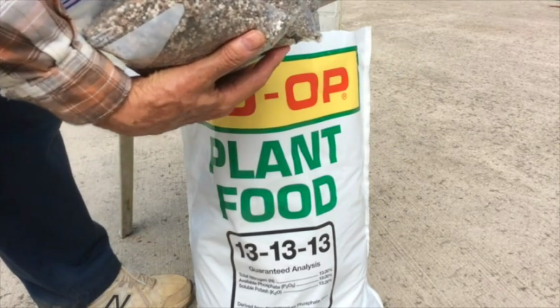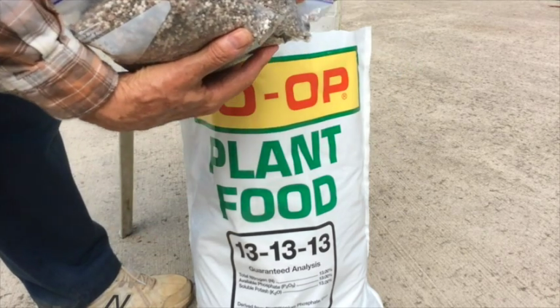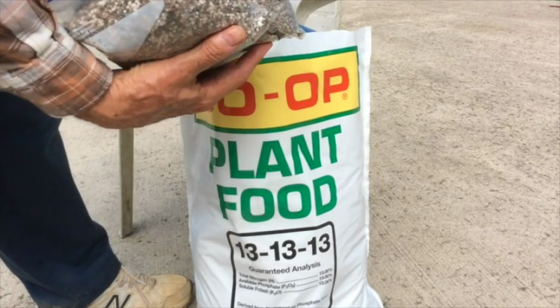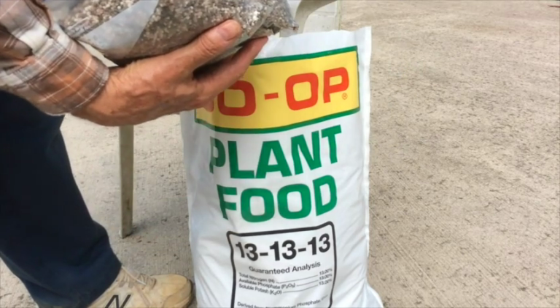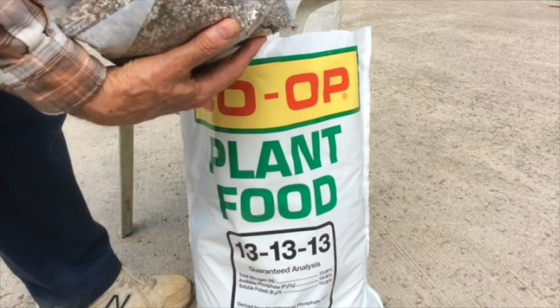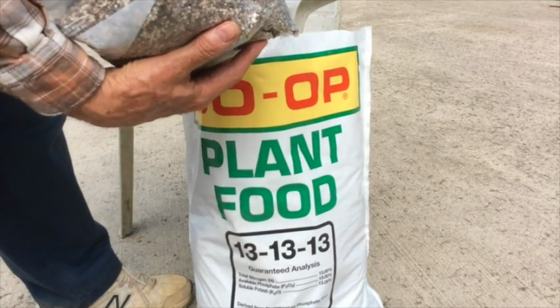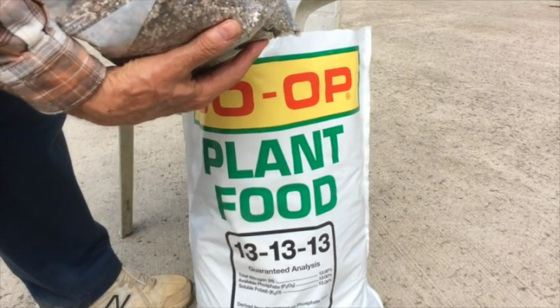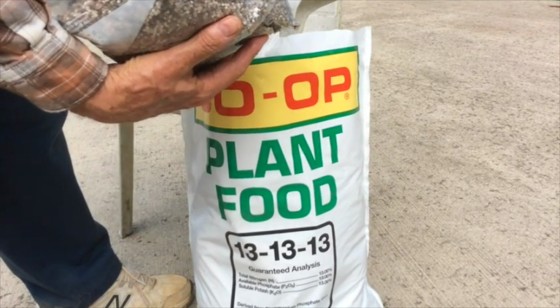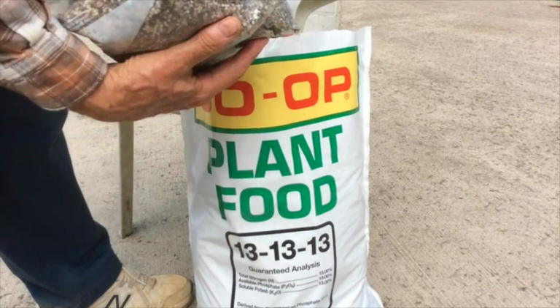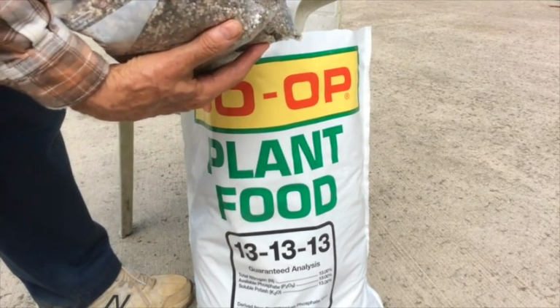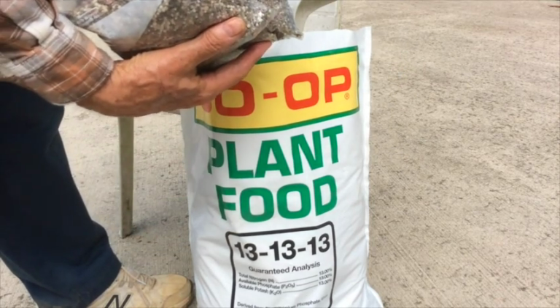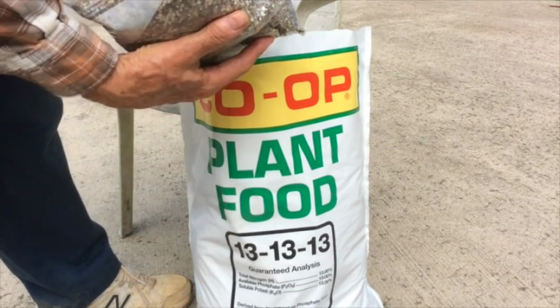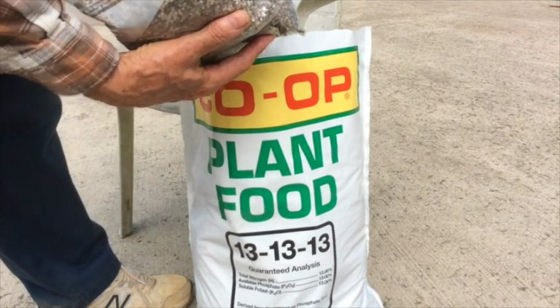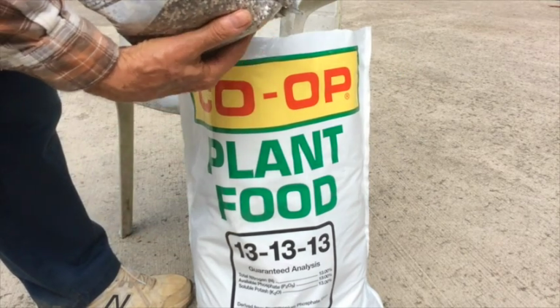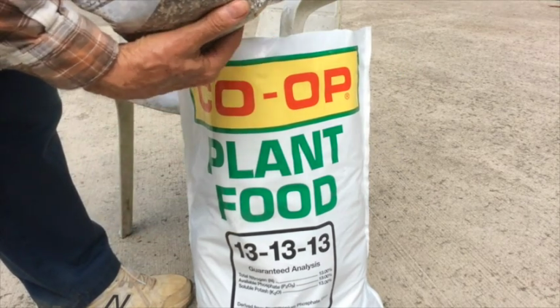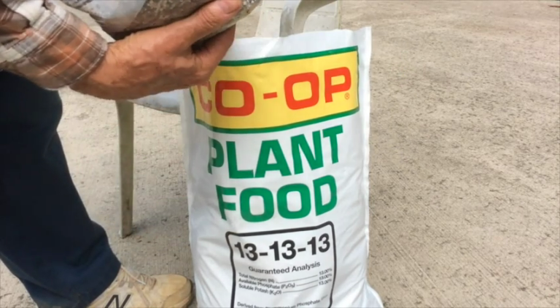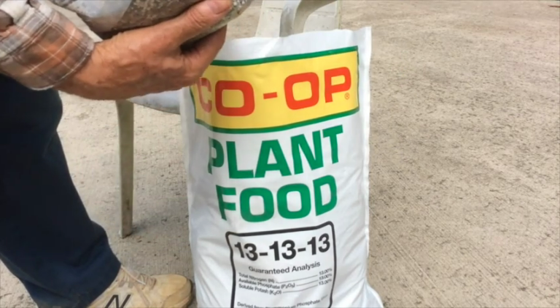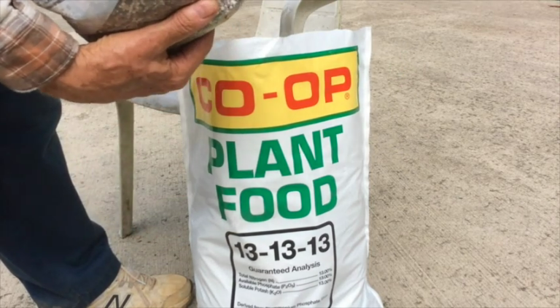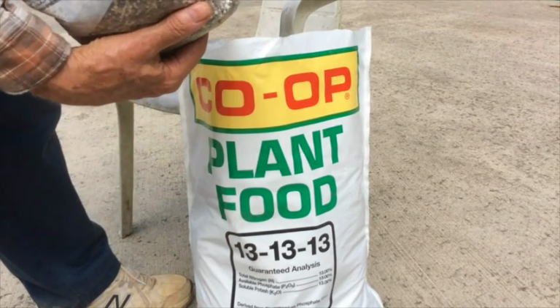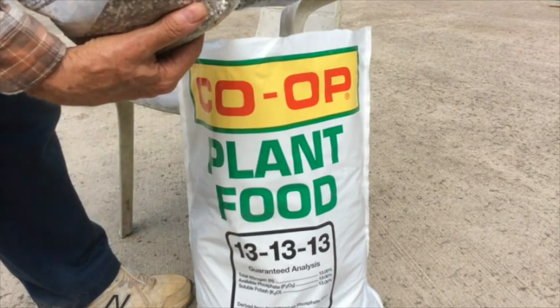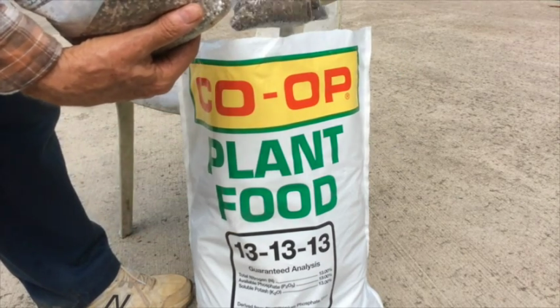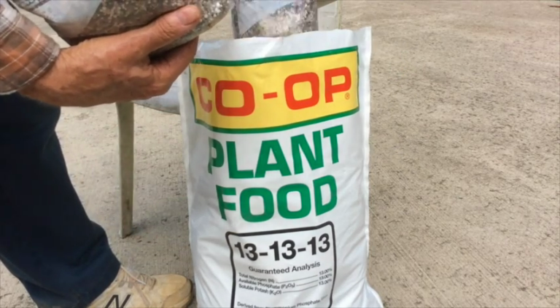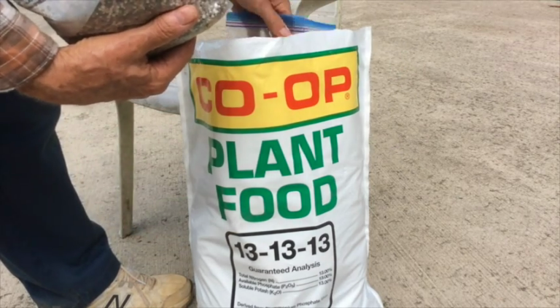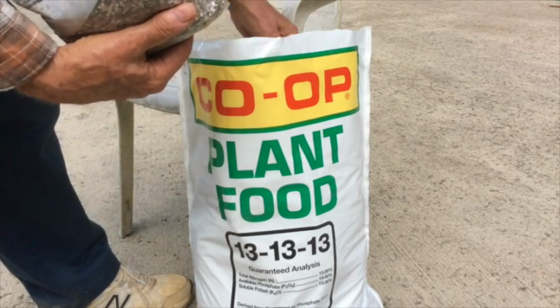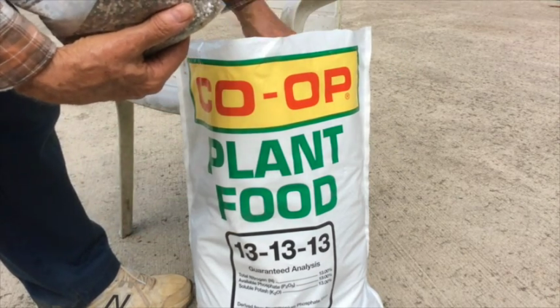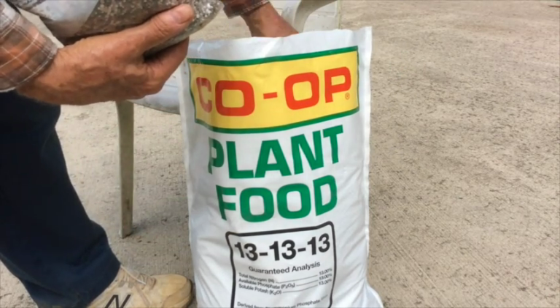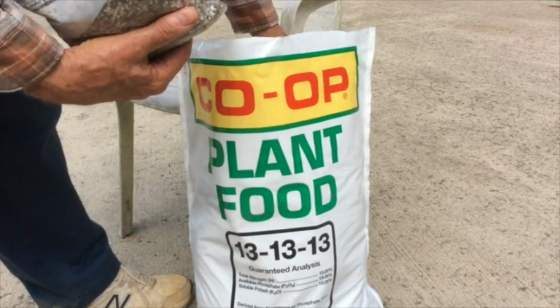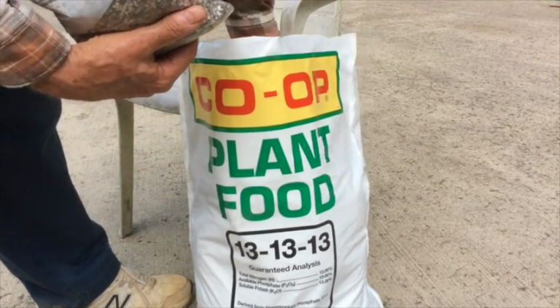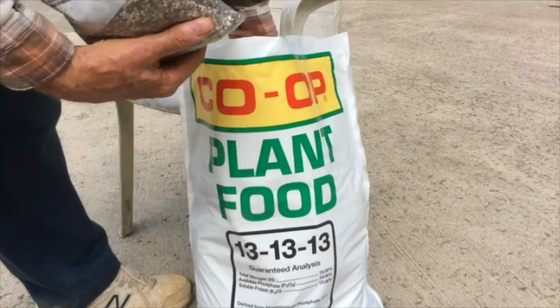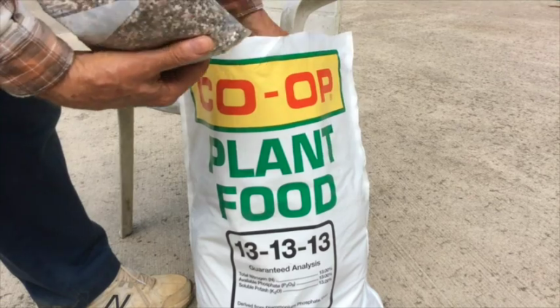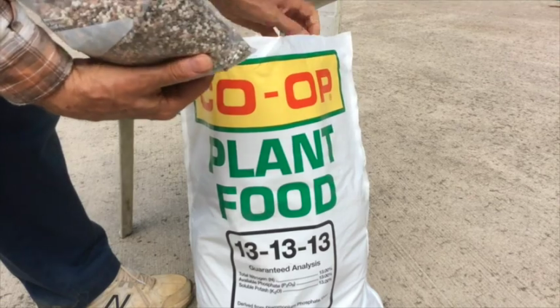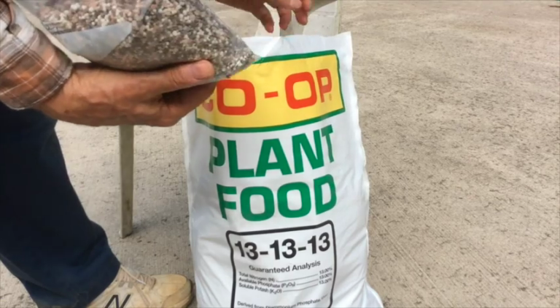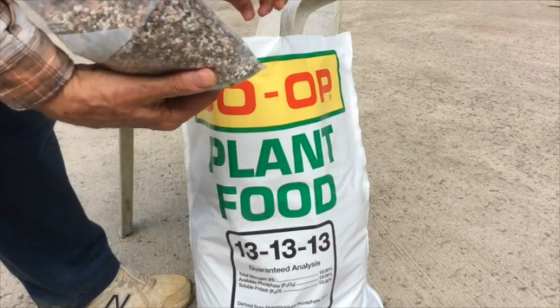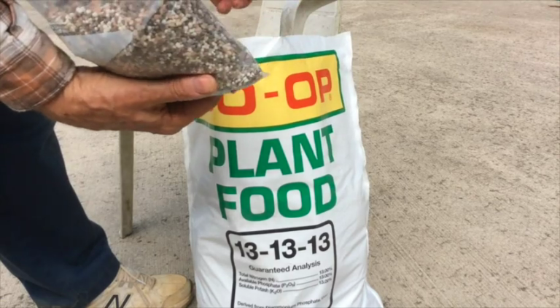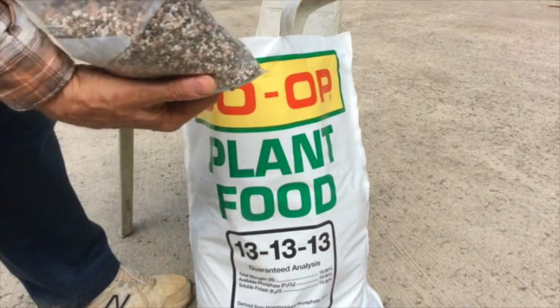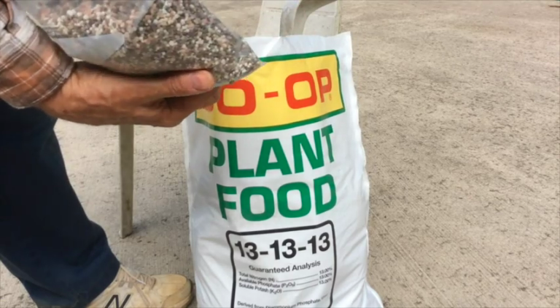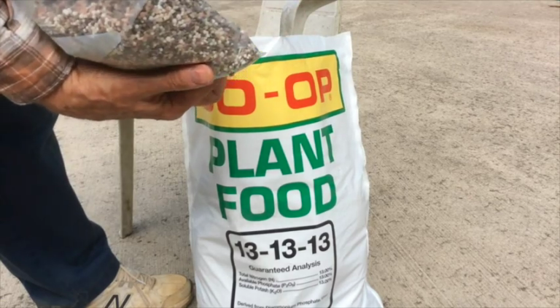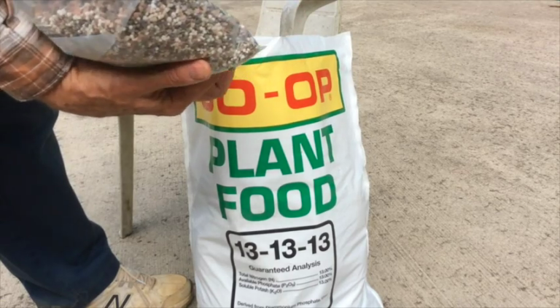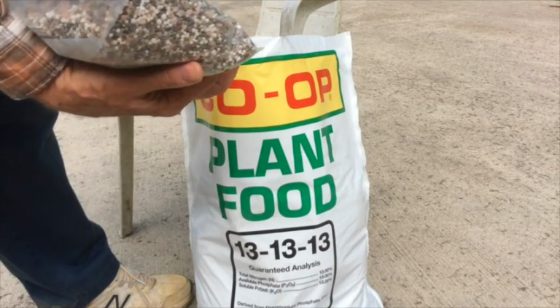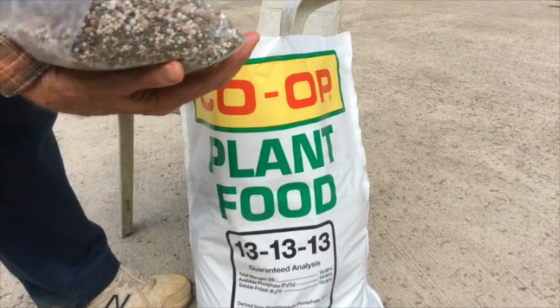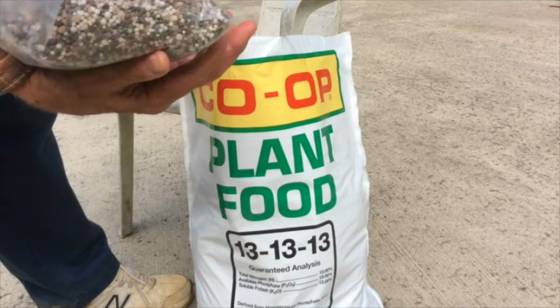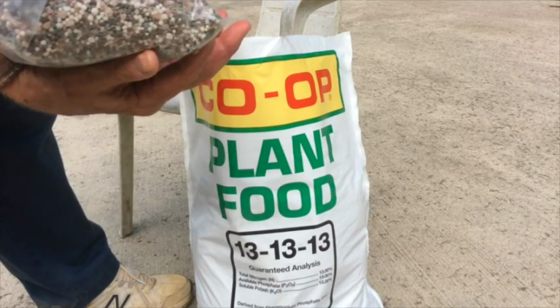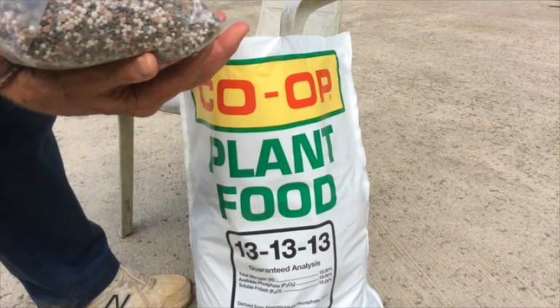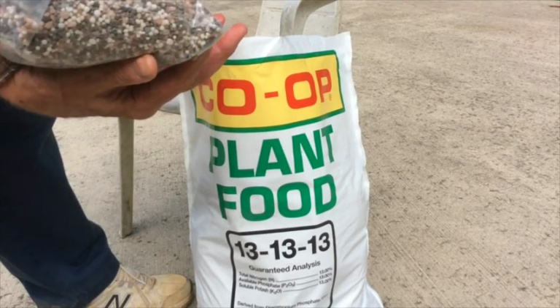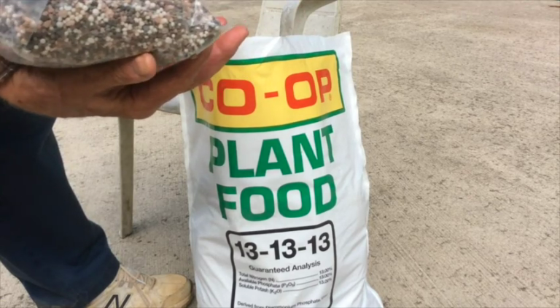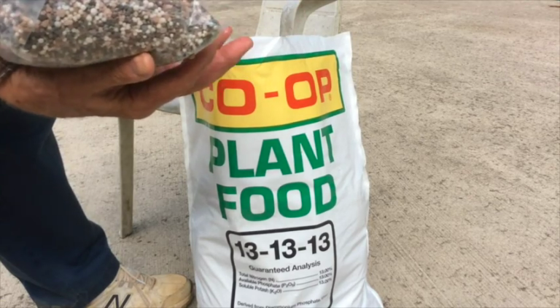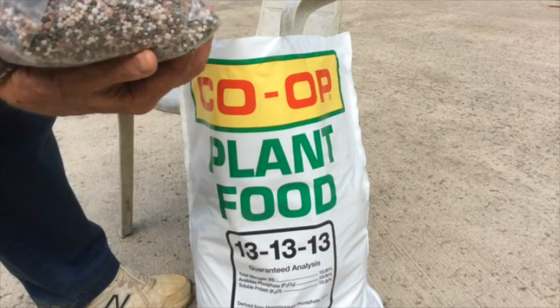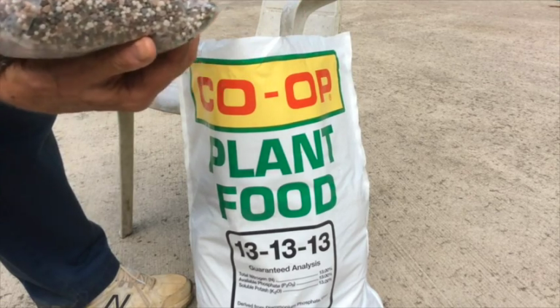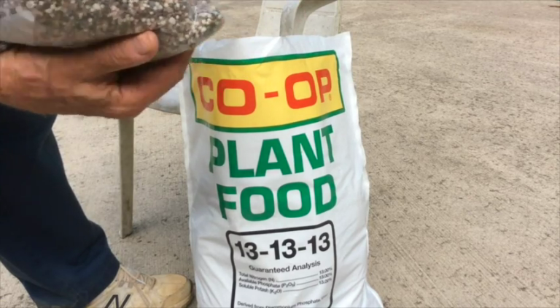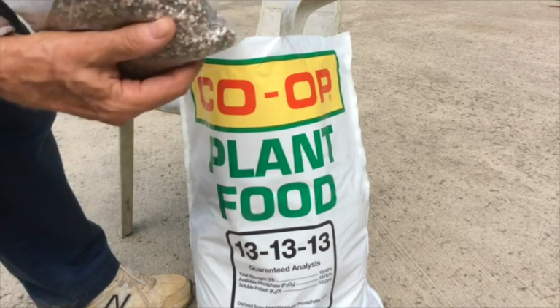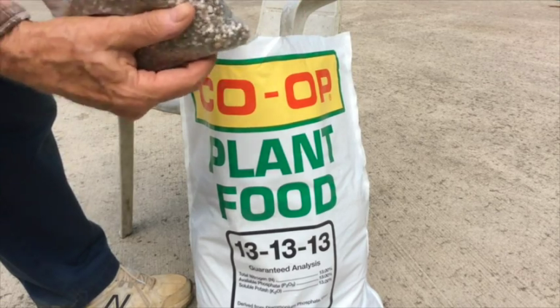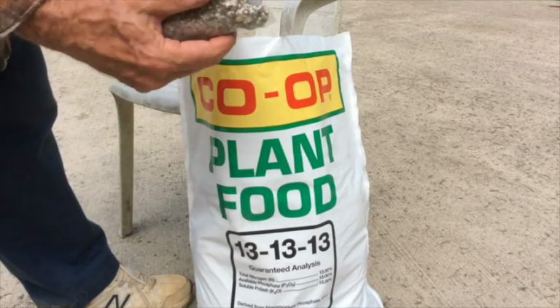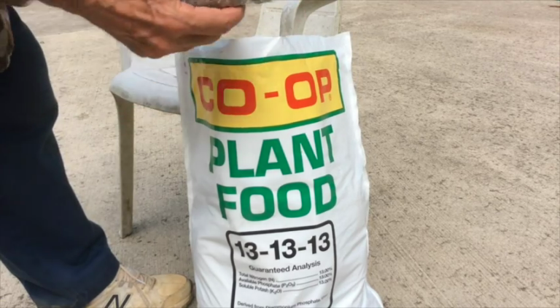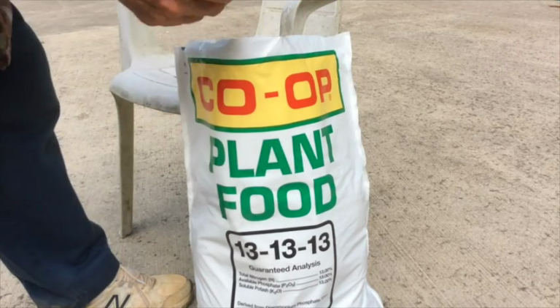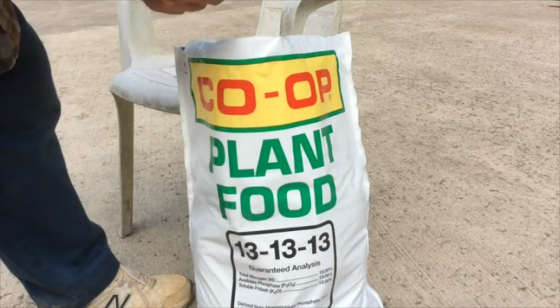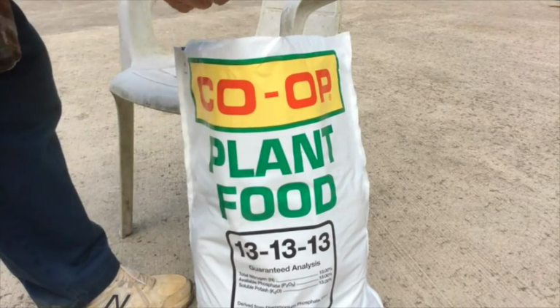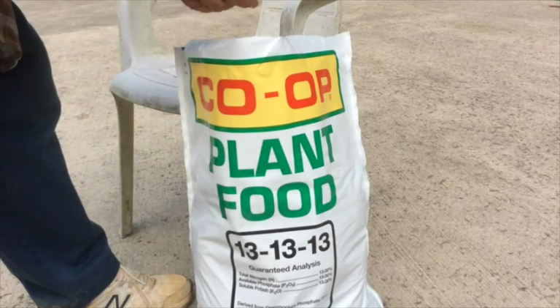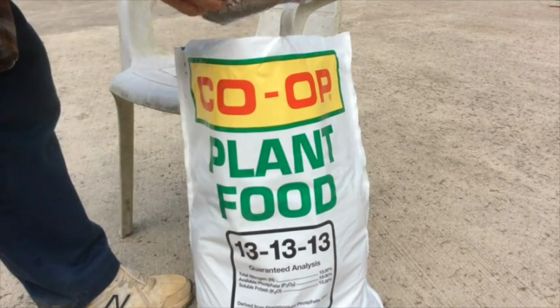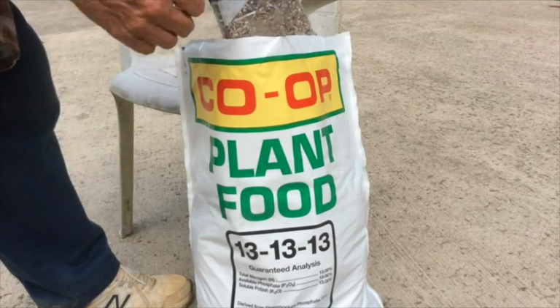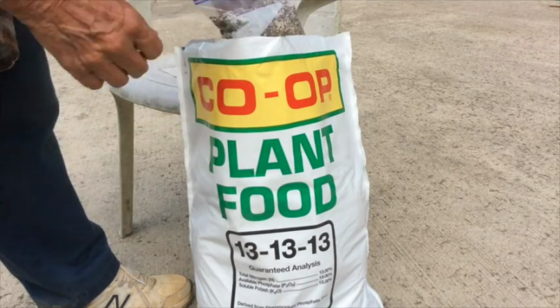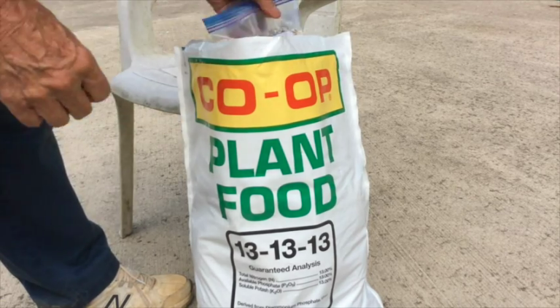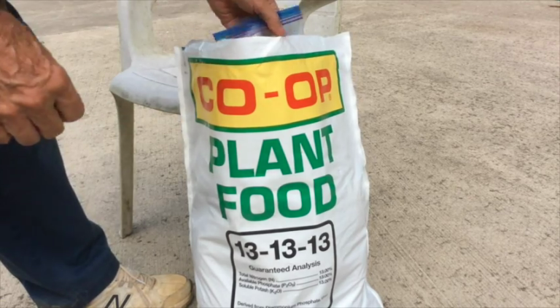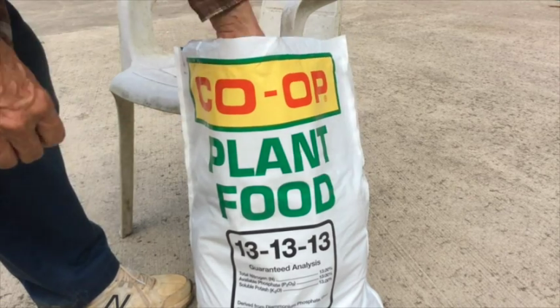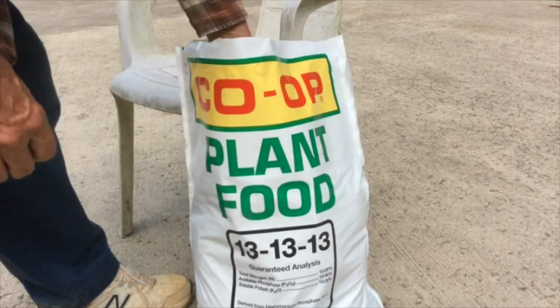You can mark the small bags with what type of fertilizer it is, or just put them back in the big bag and that way you'll know what it is.